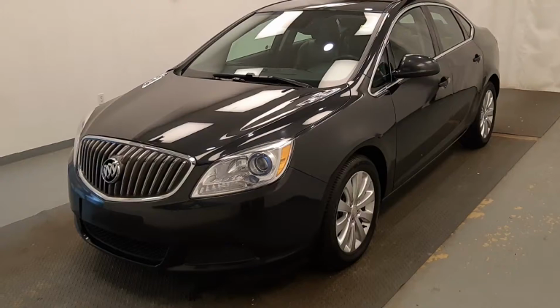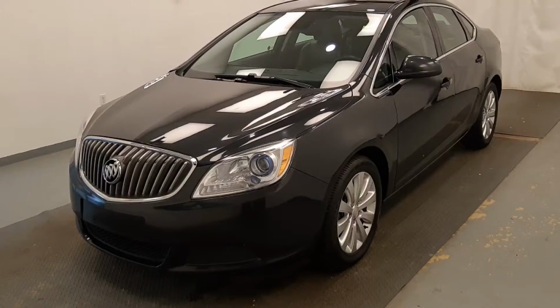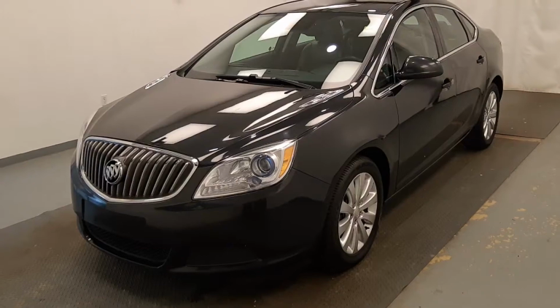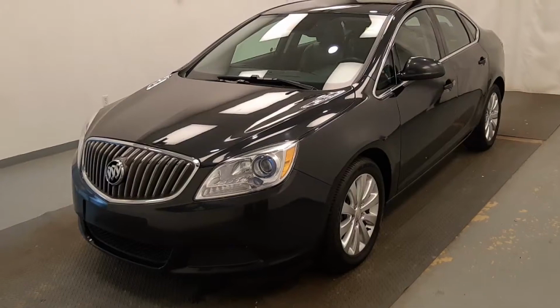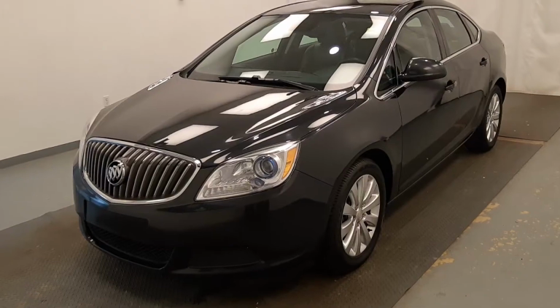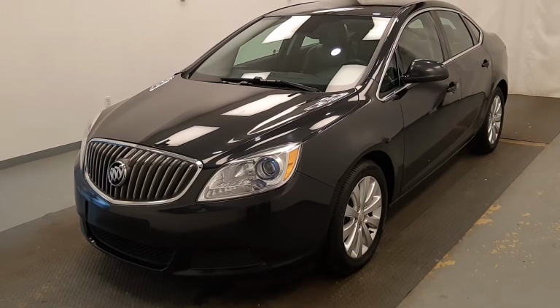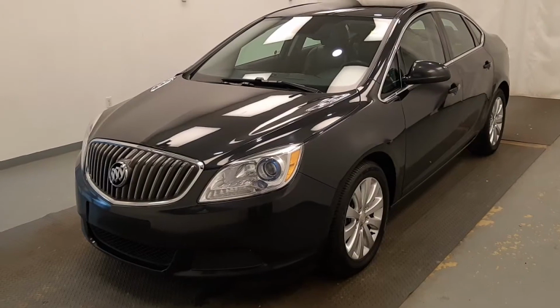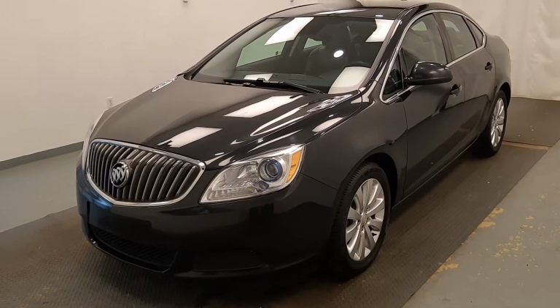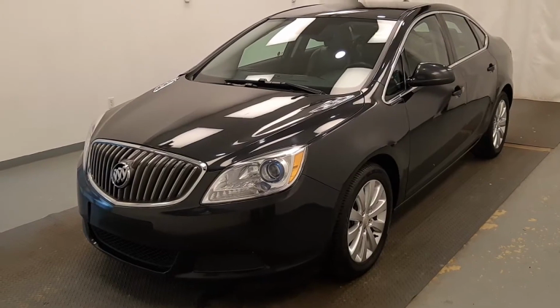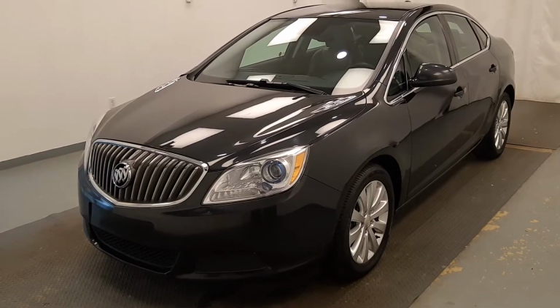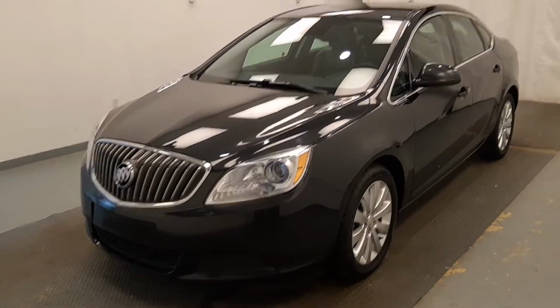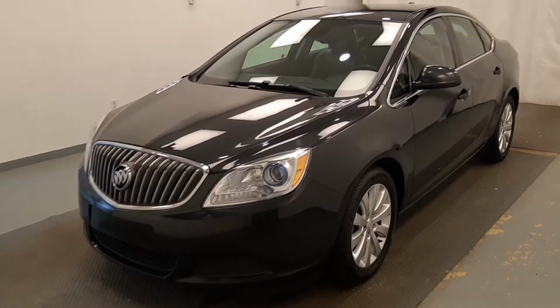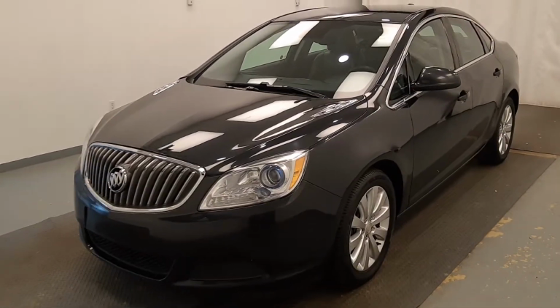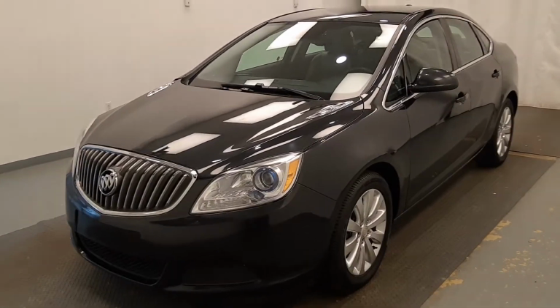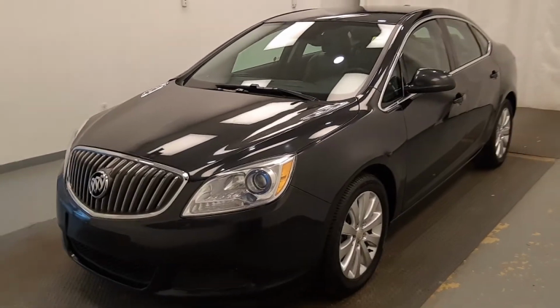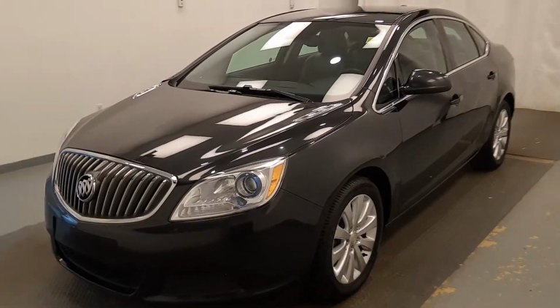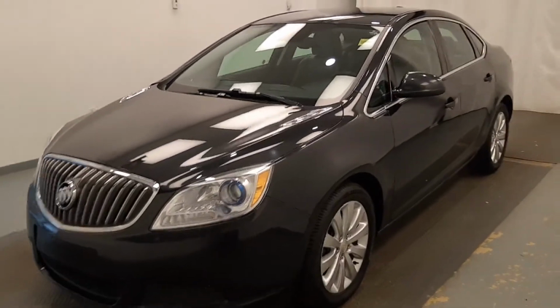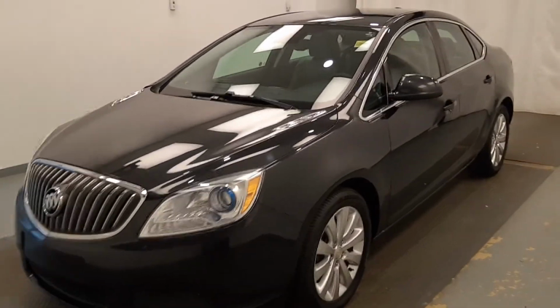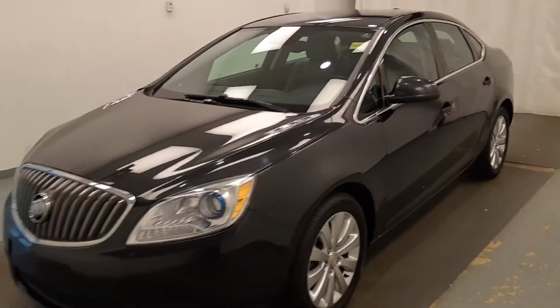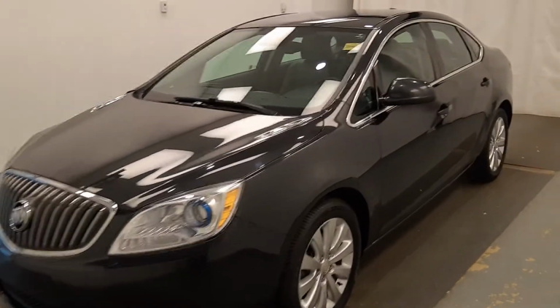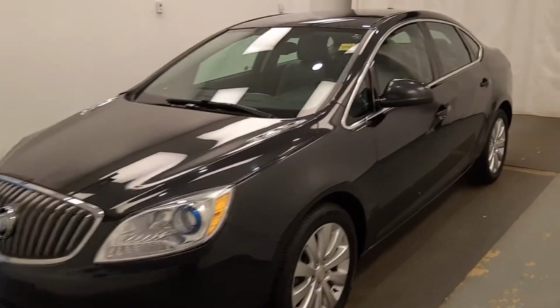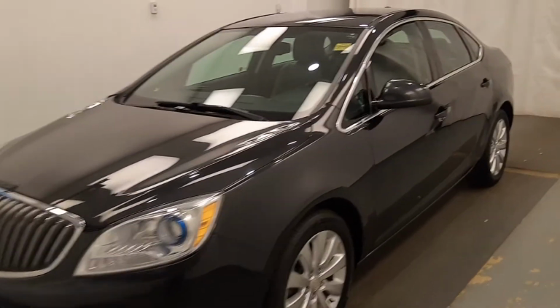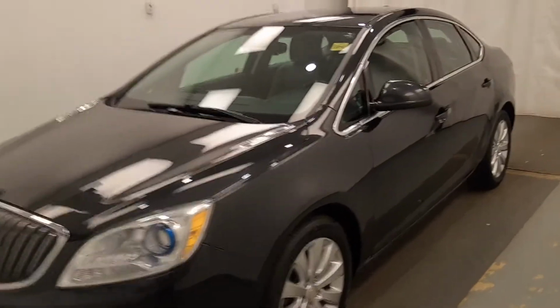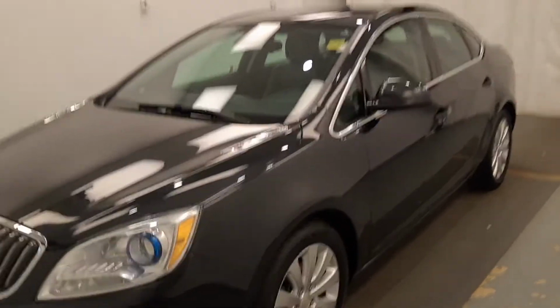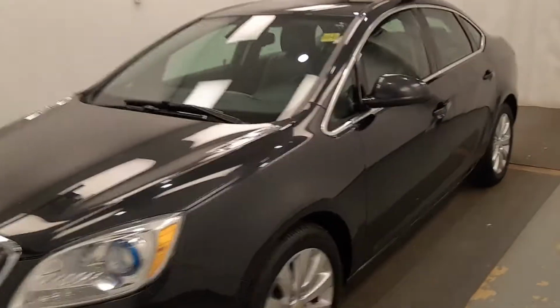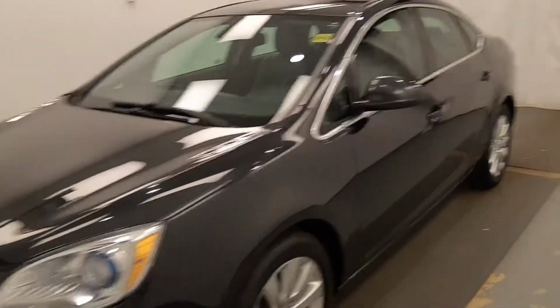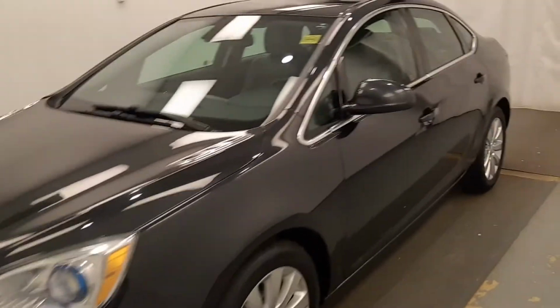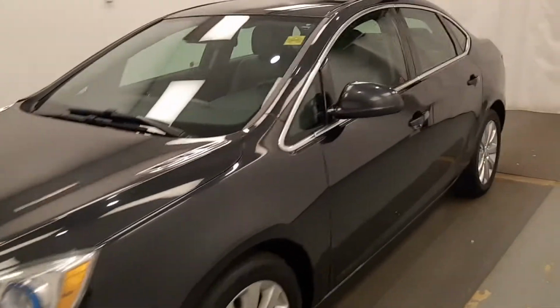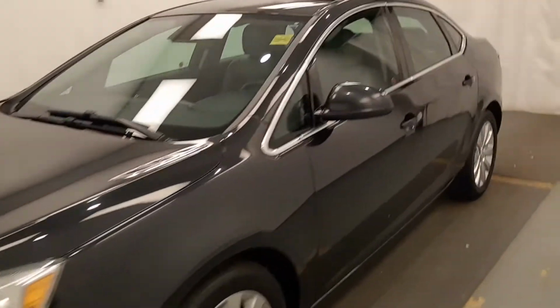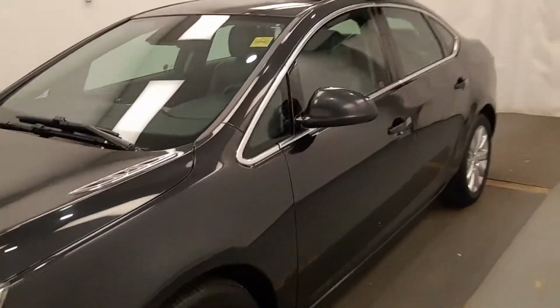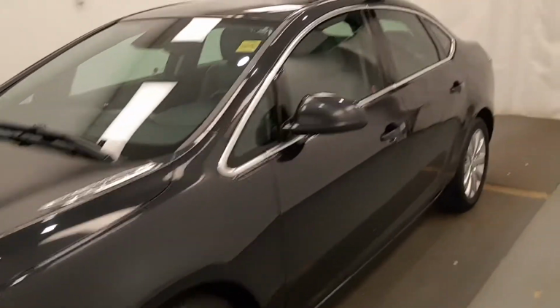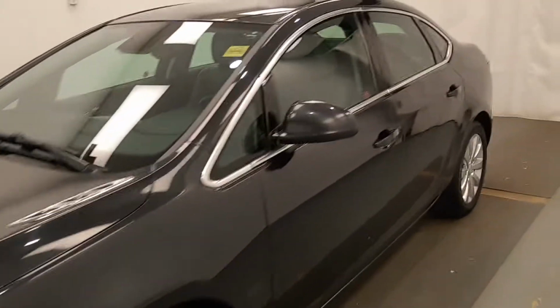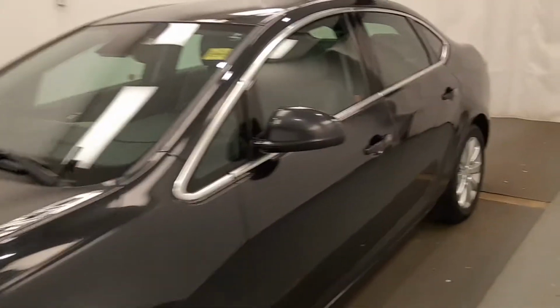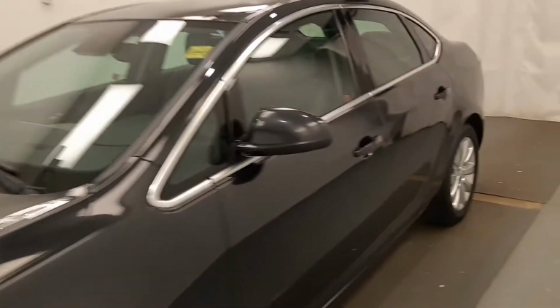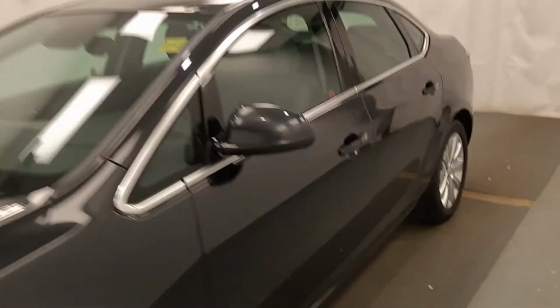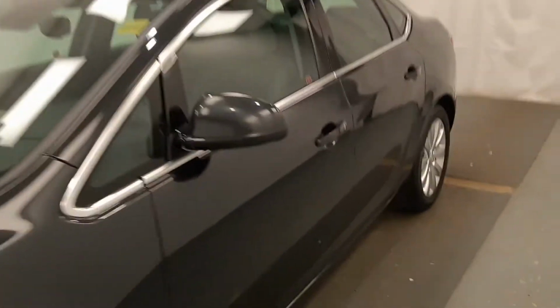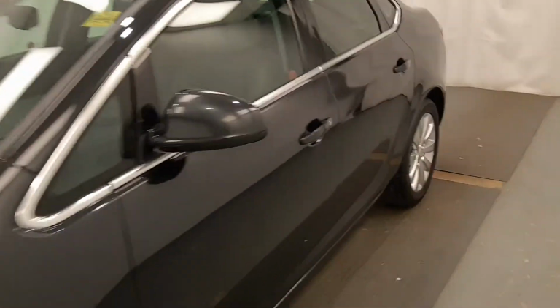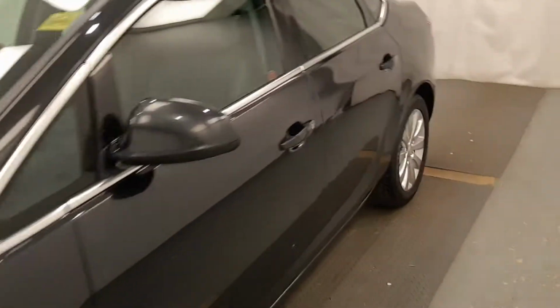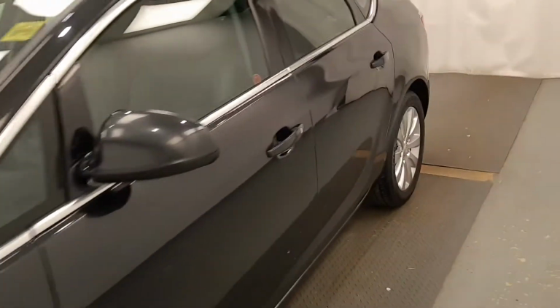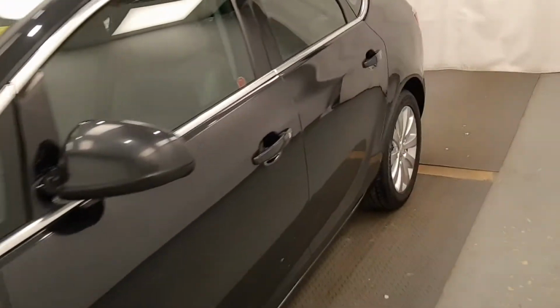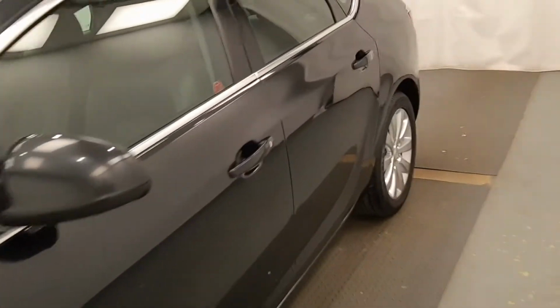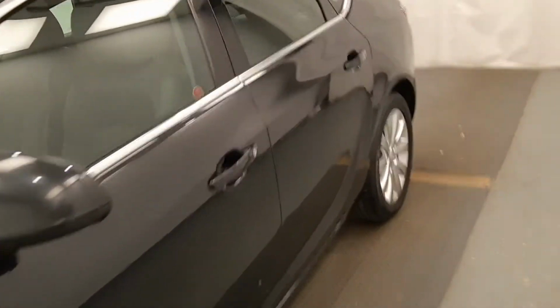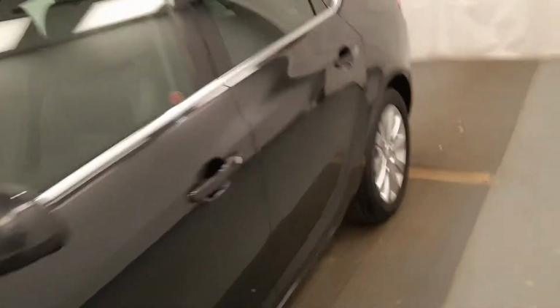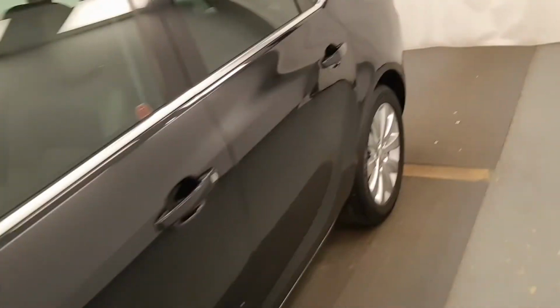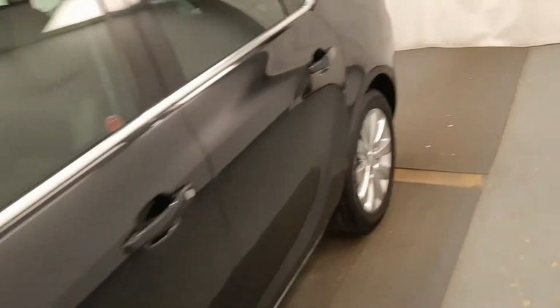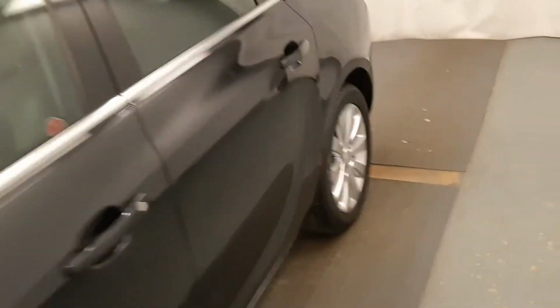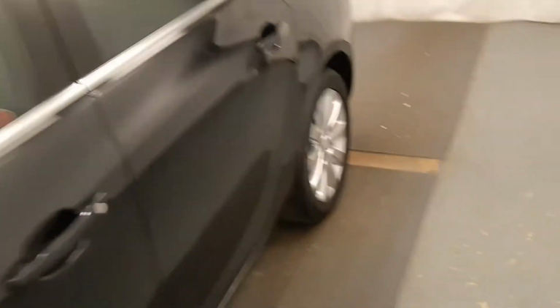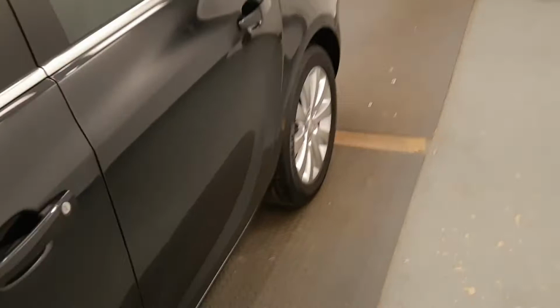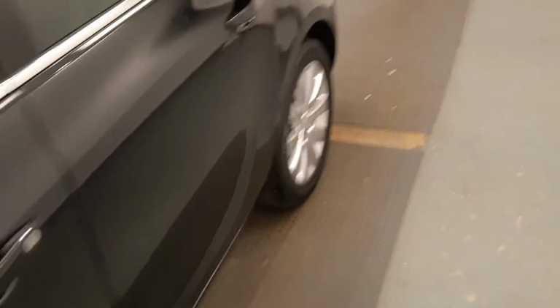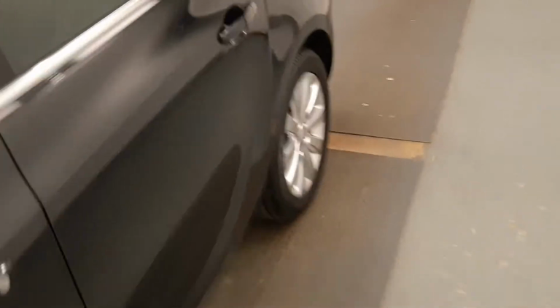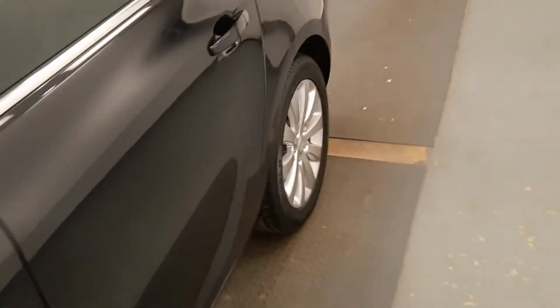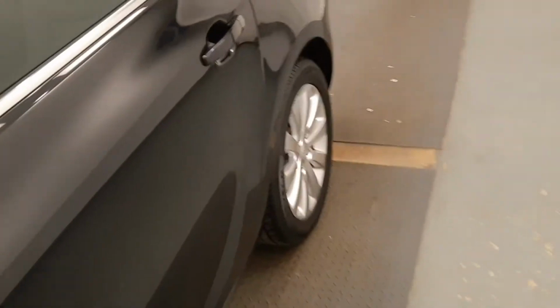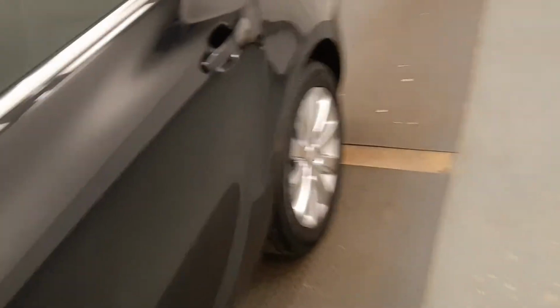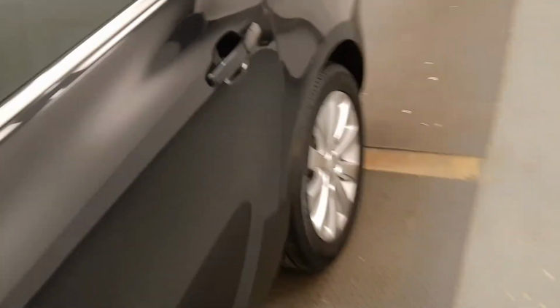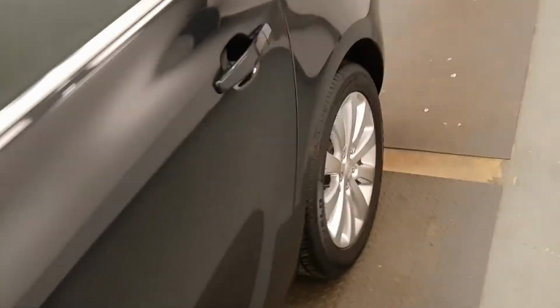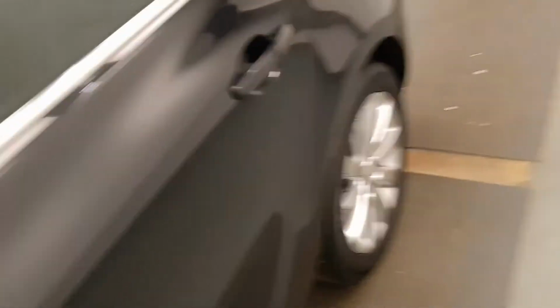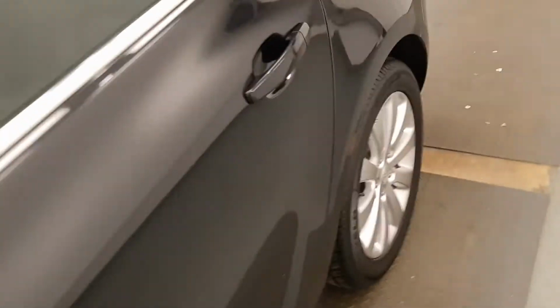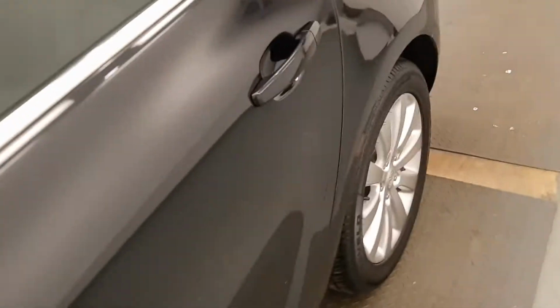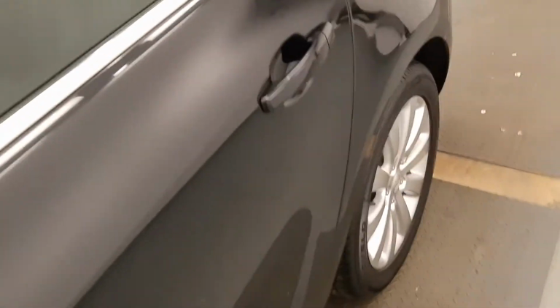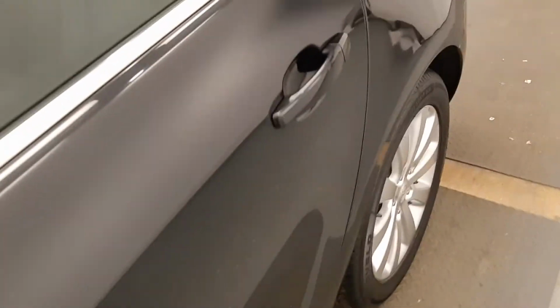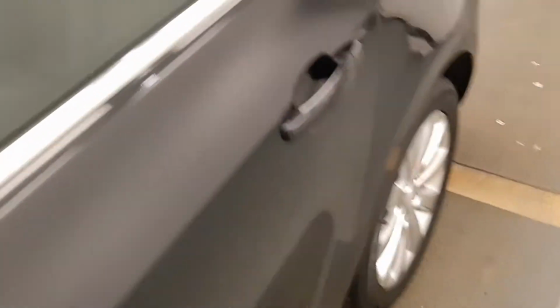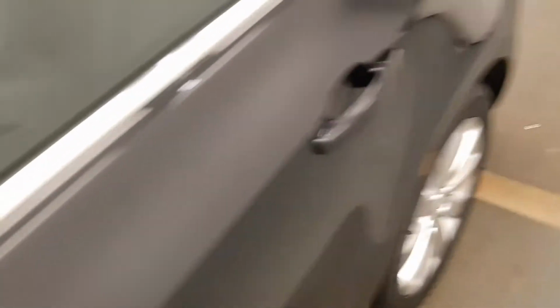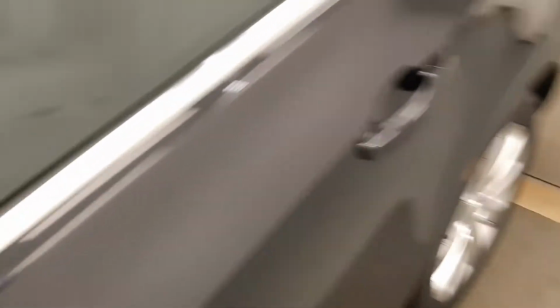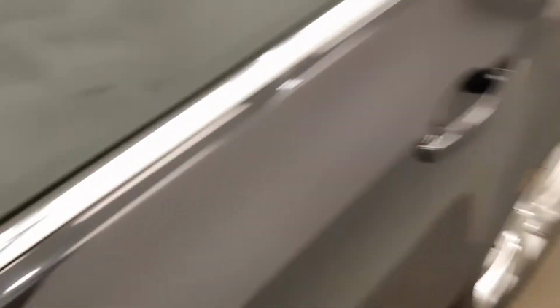This is stock number 216222, a 2015 Buick Verano CX. Our exterior colour is grey.